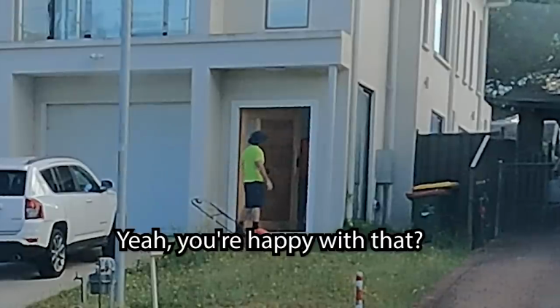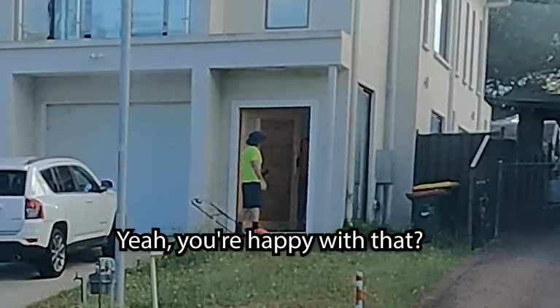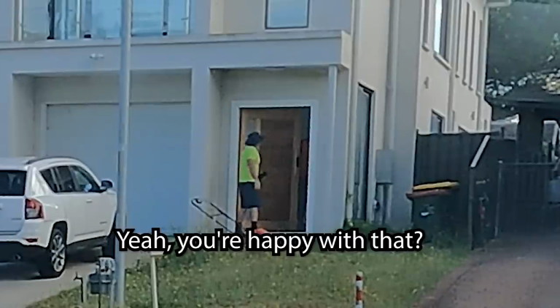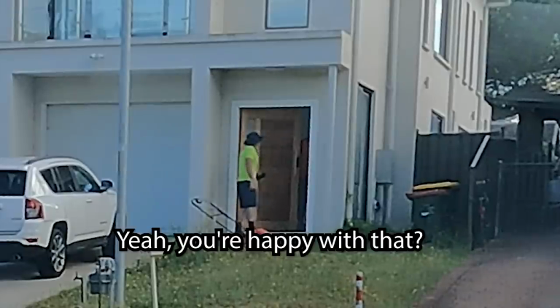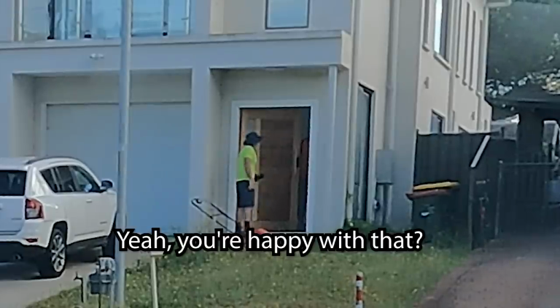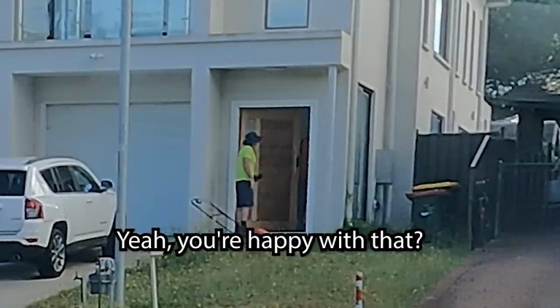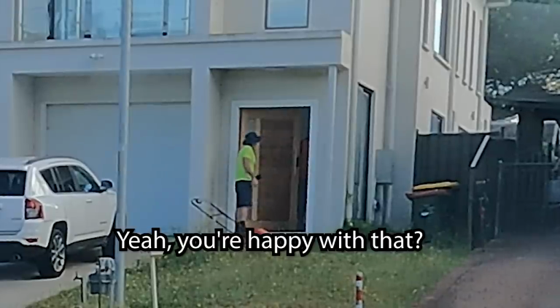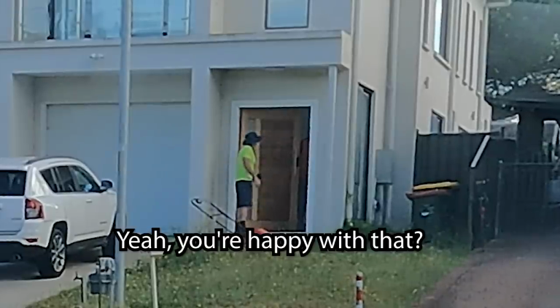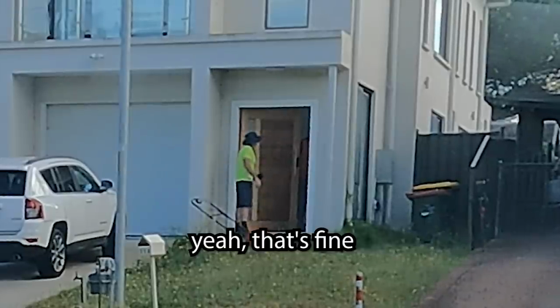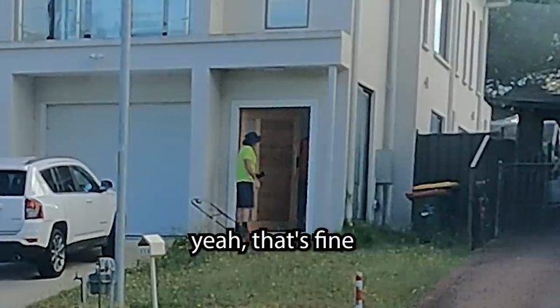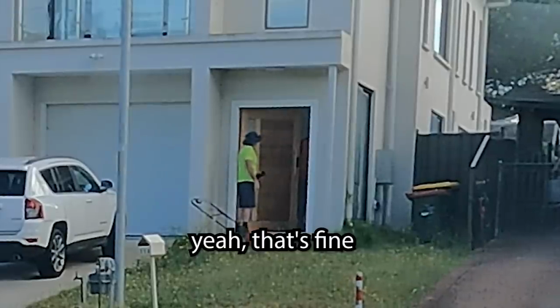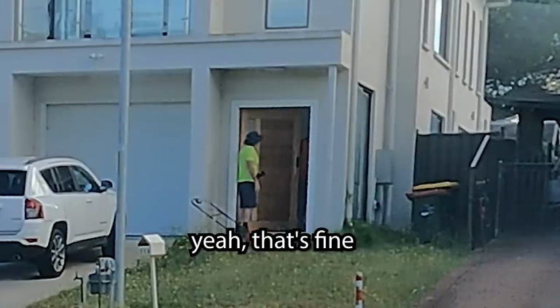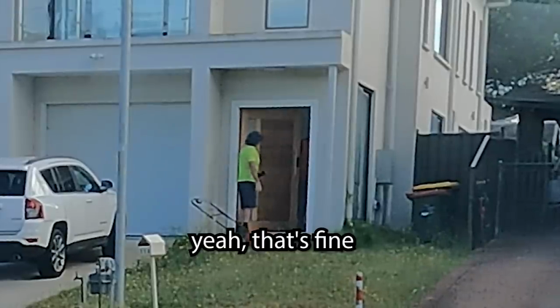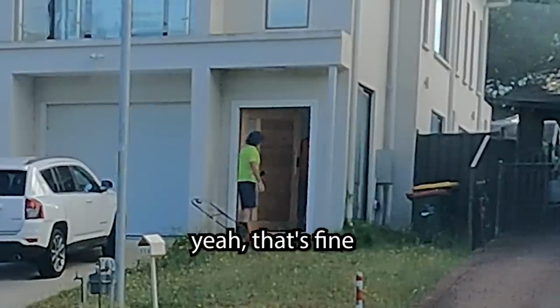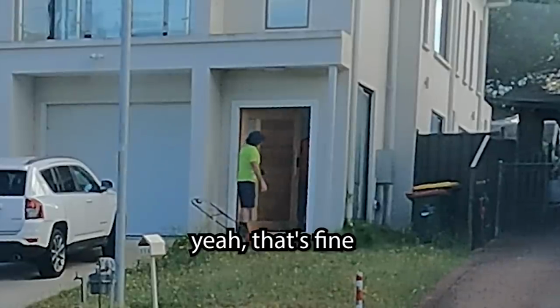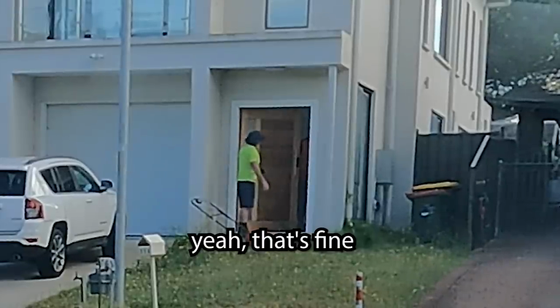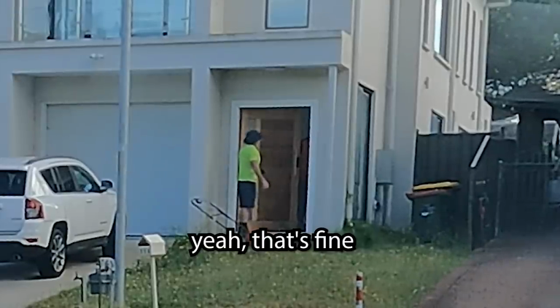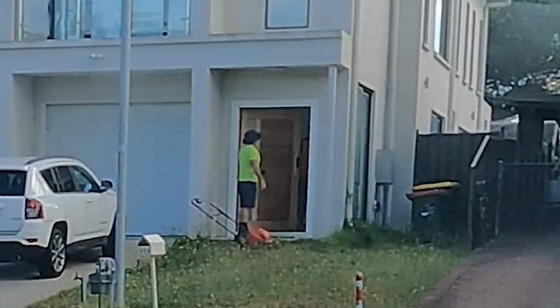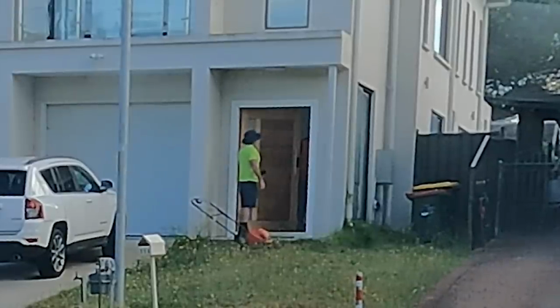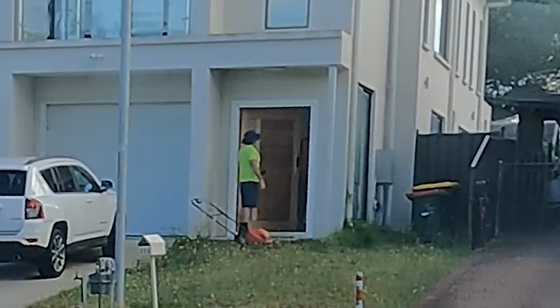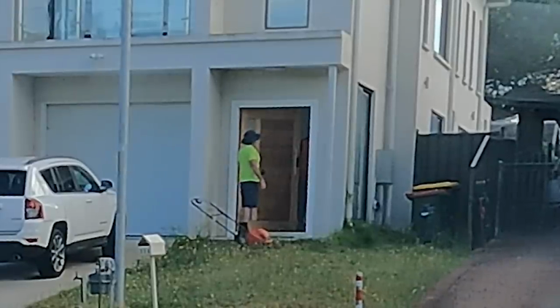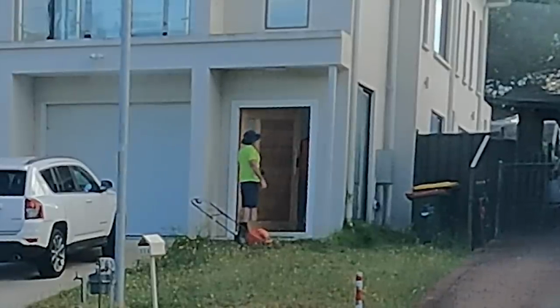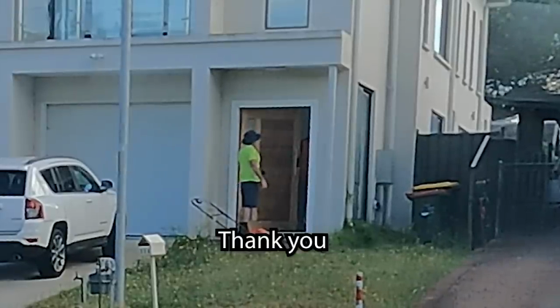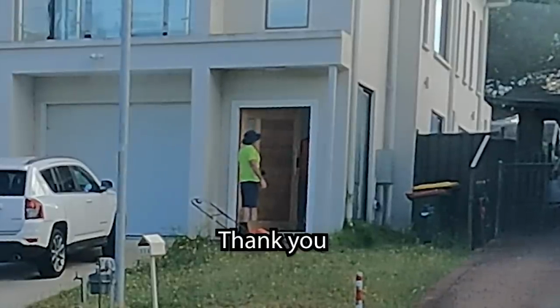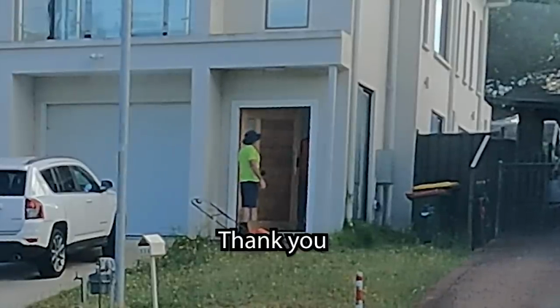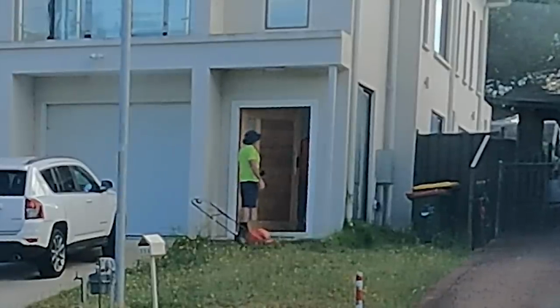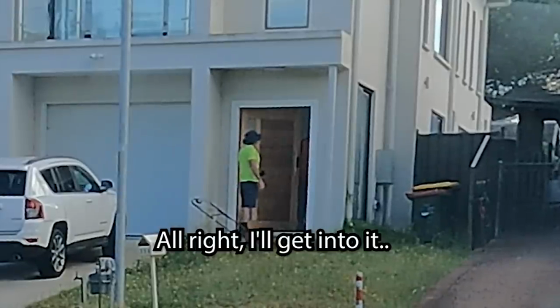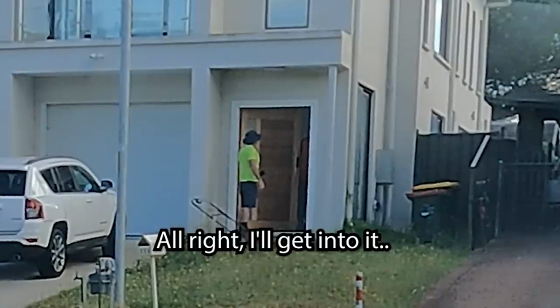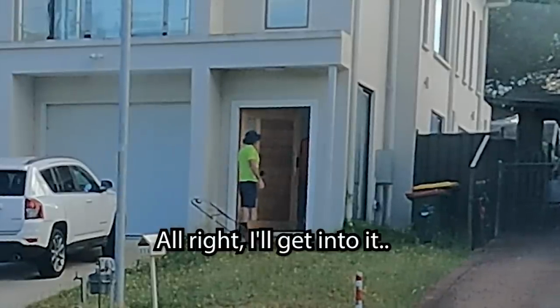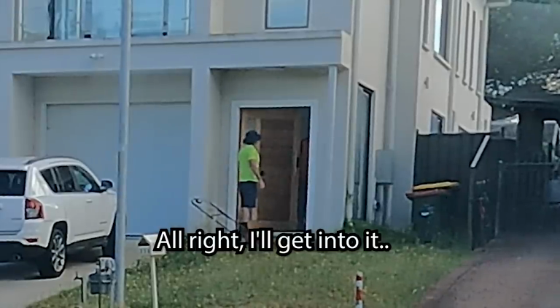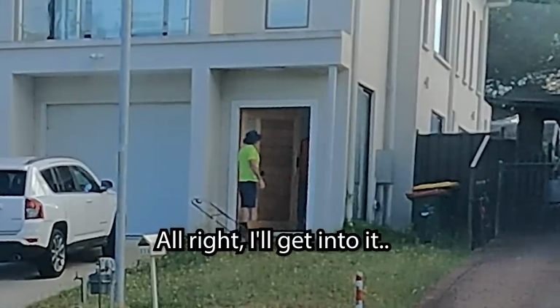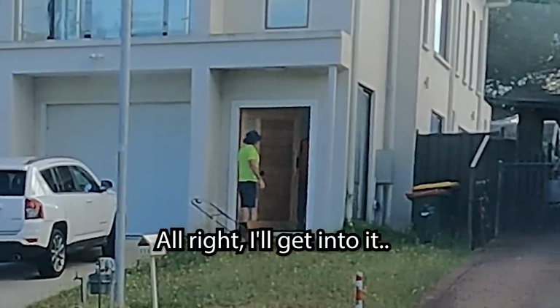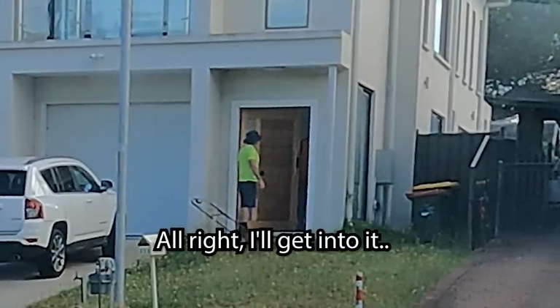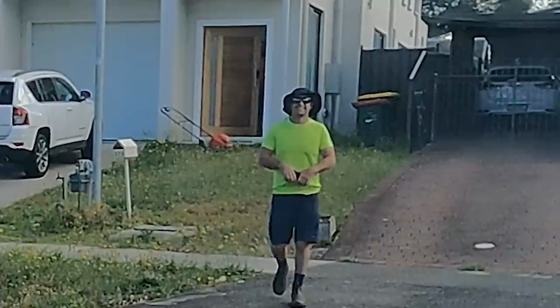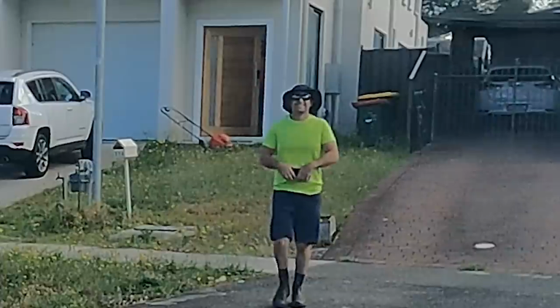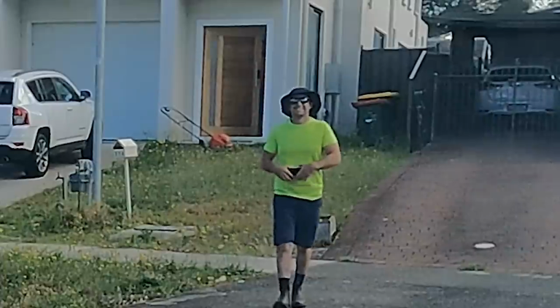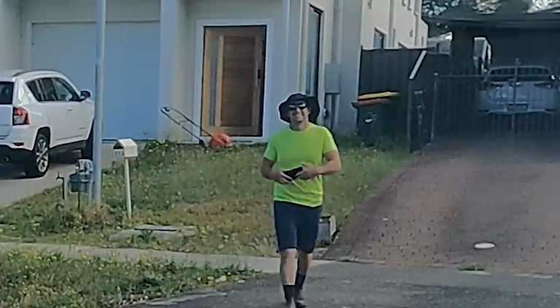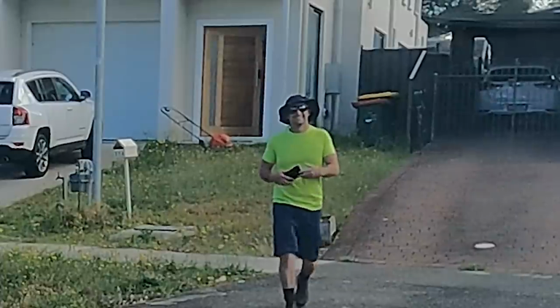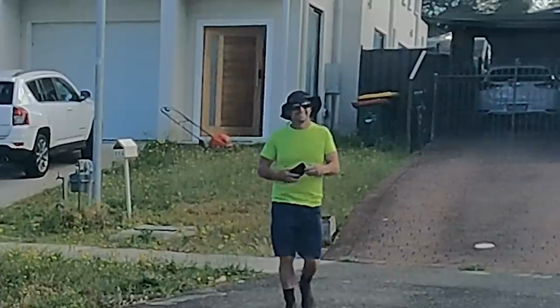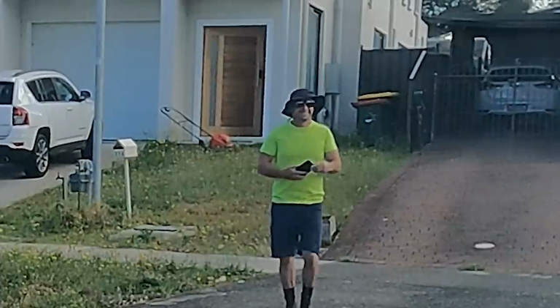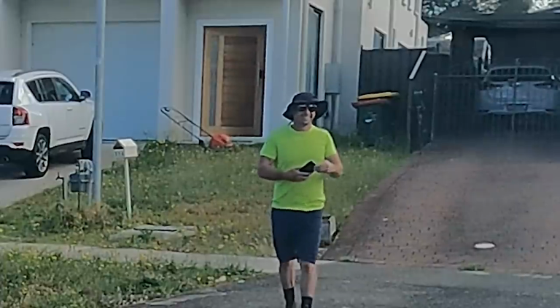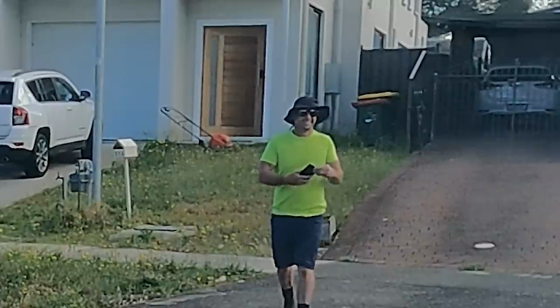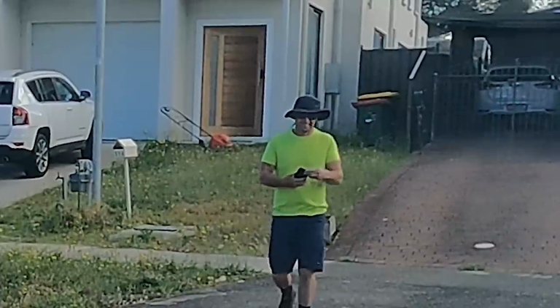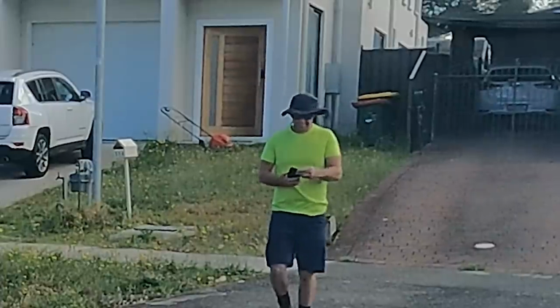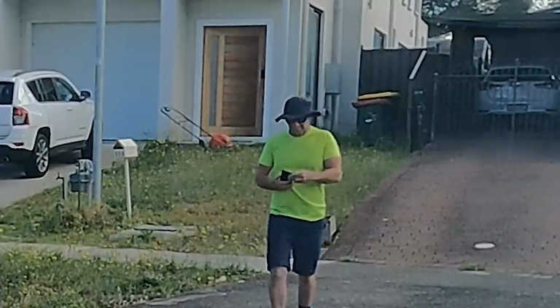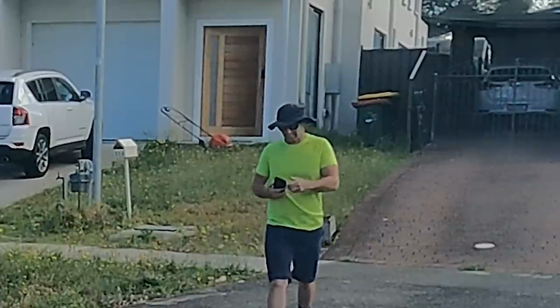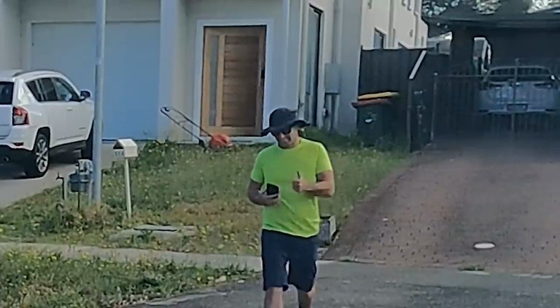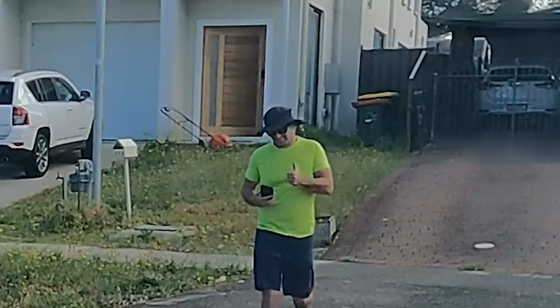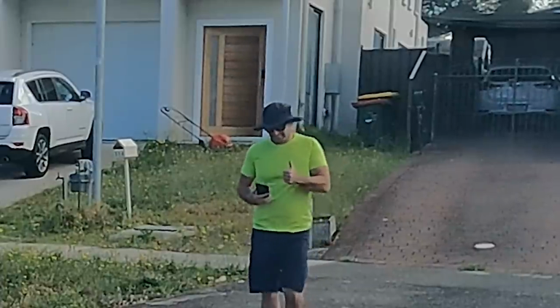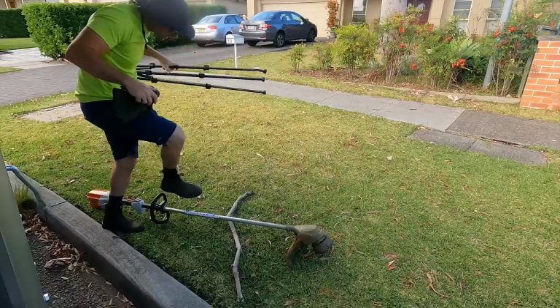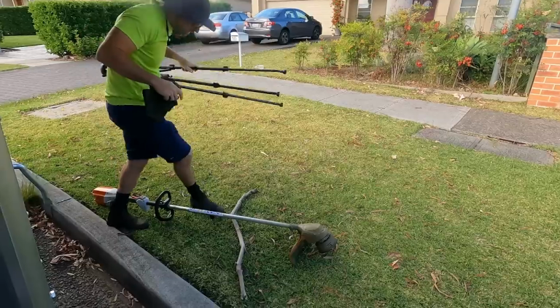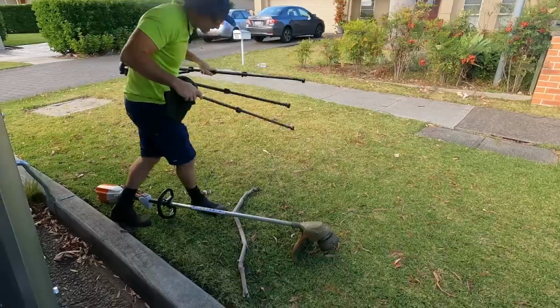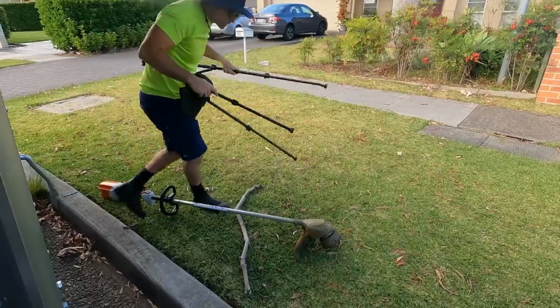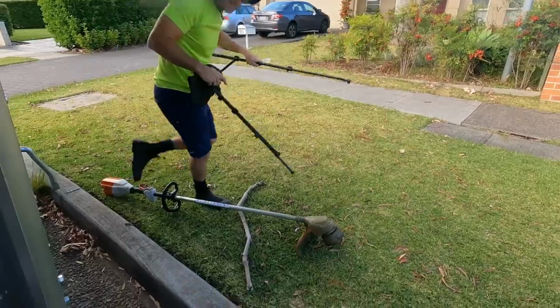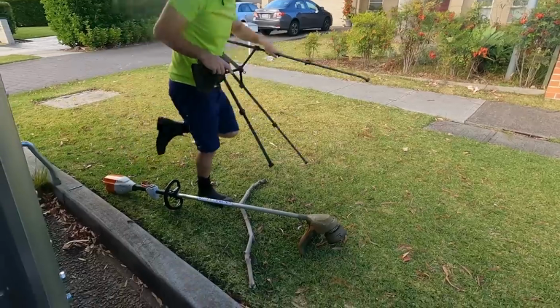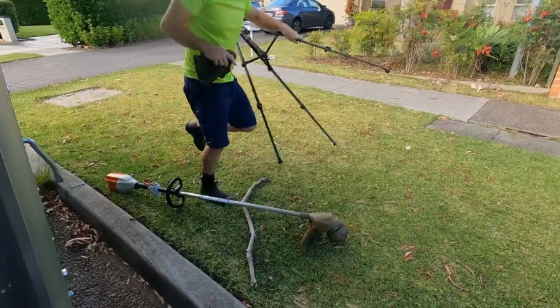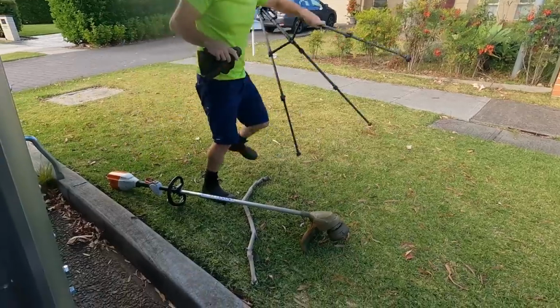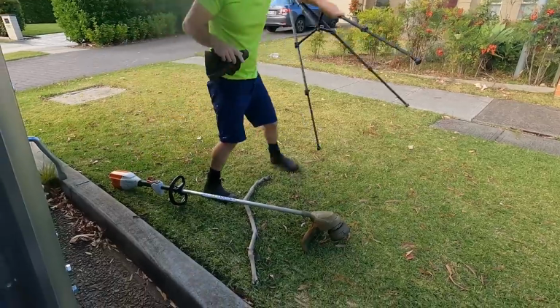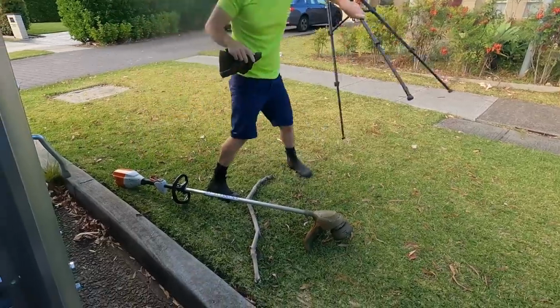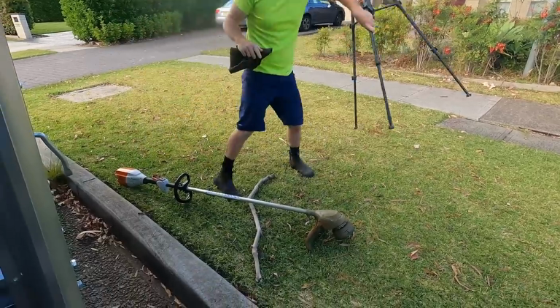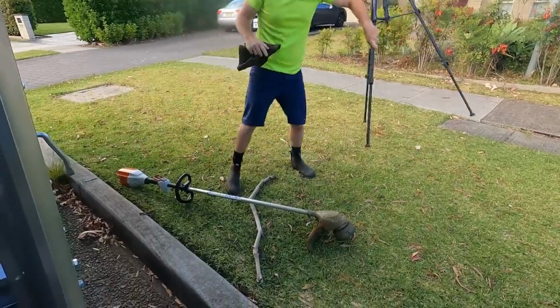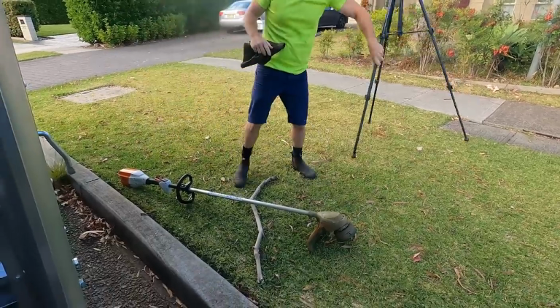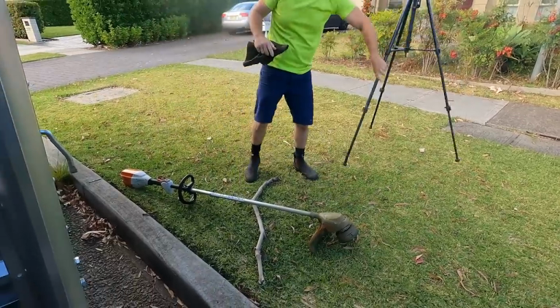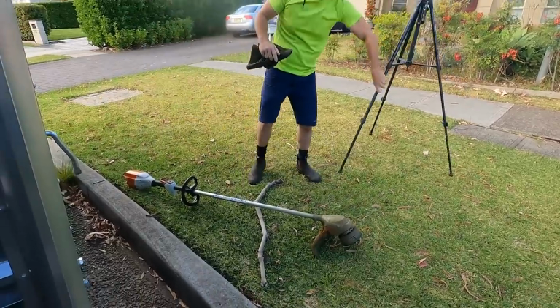Yeah, you happy with that? Yeah, fine. Thank you, we'll get into it. I think he said his name was Owl. I know an Owl — an Owlblade.